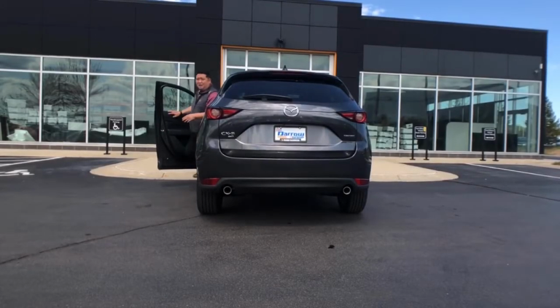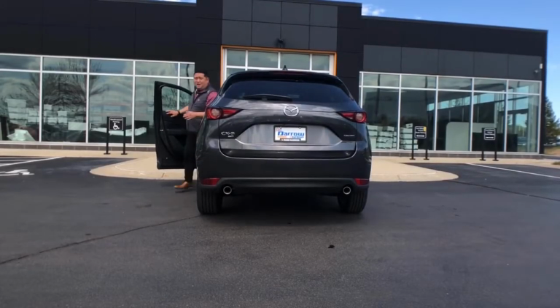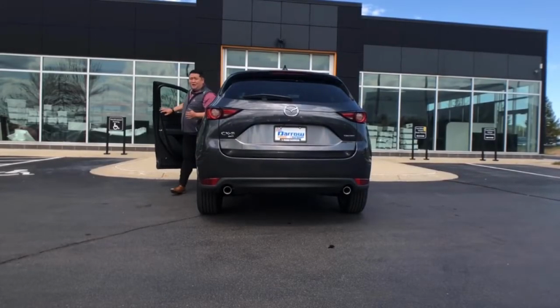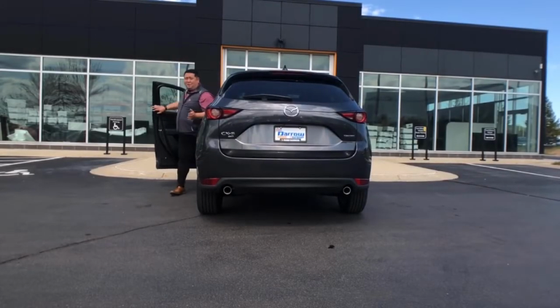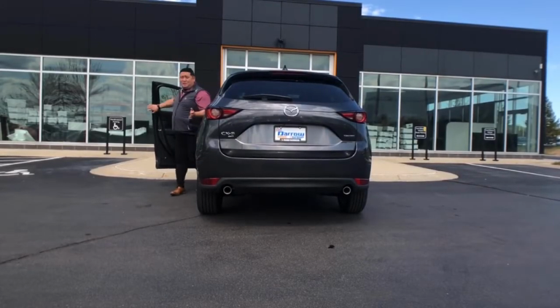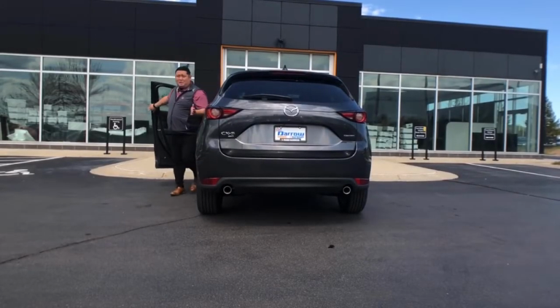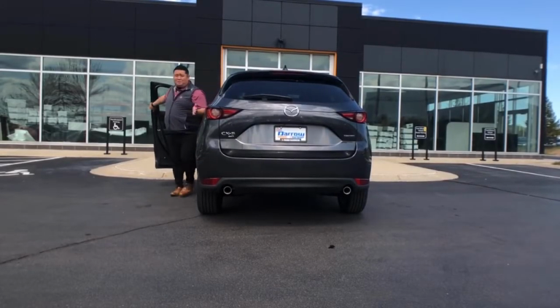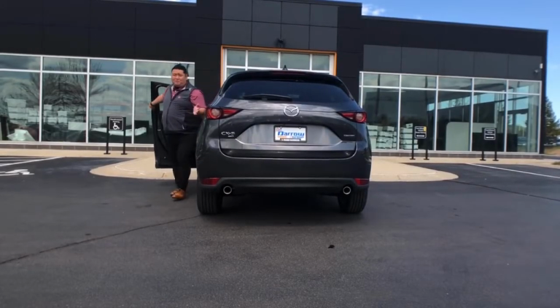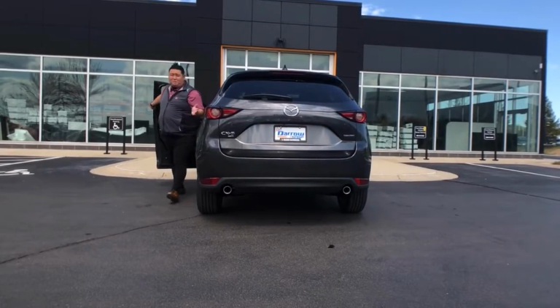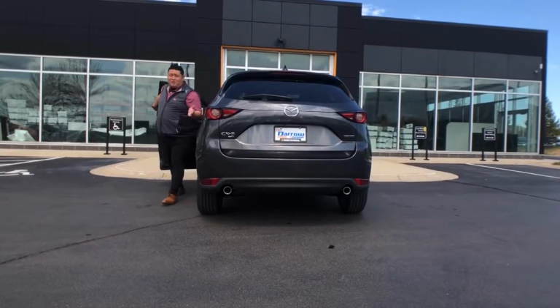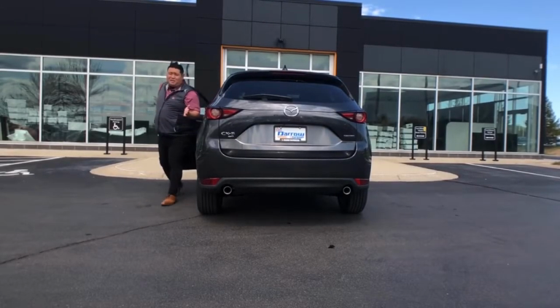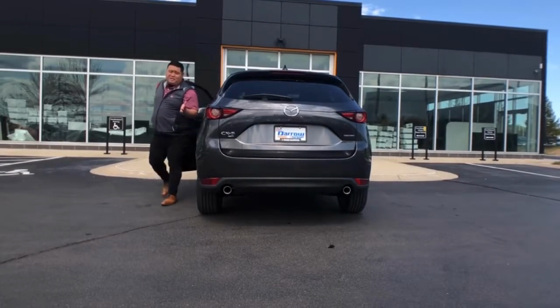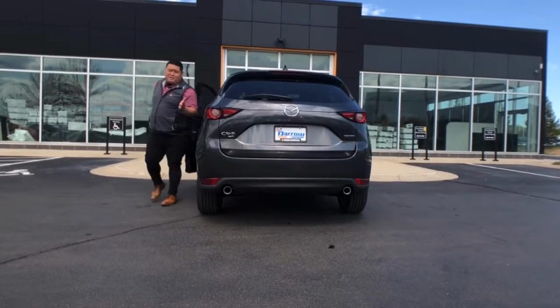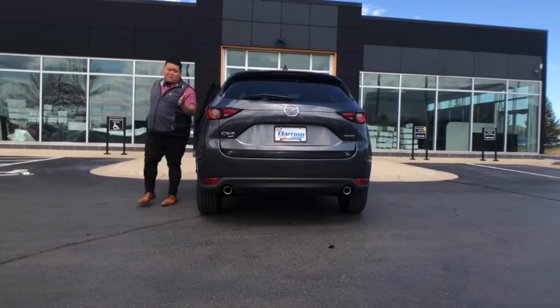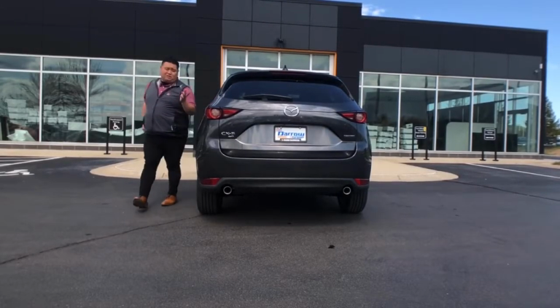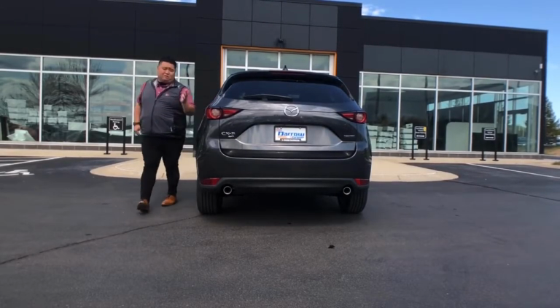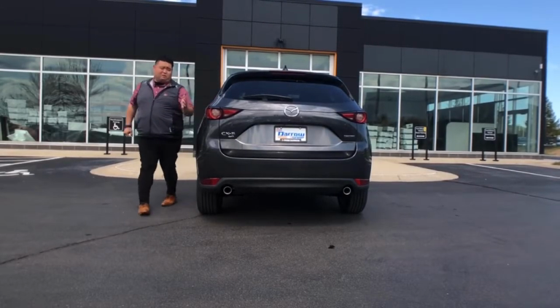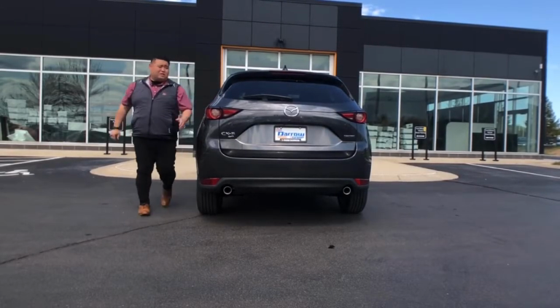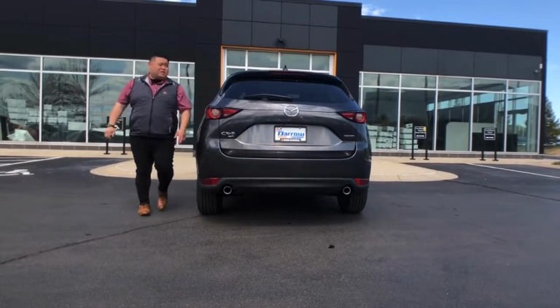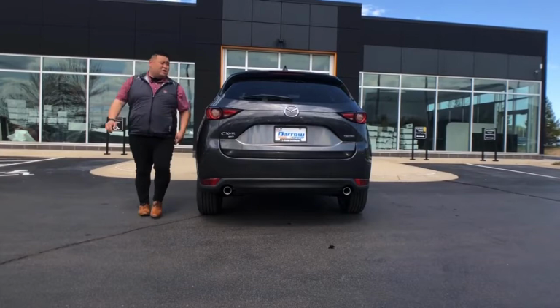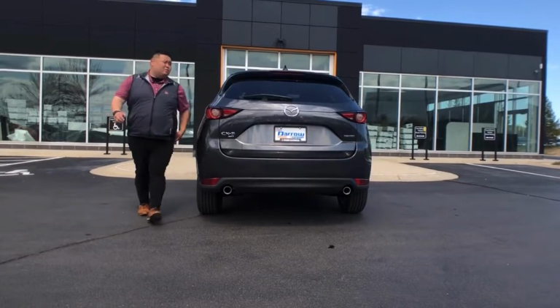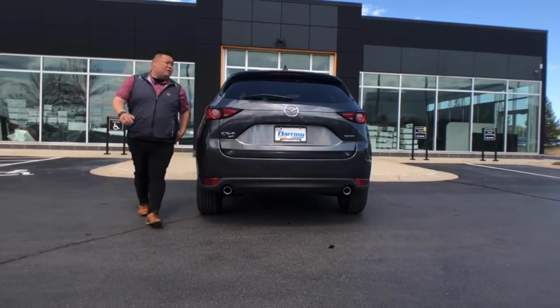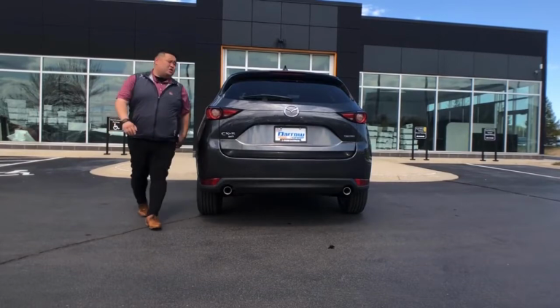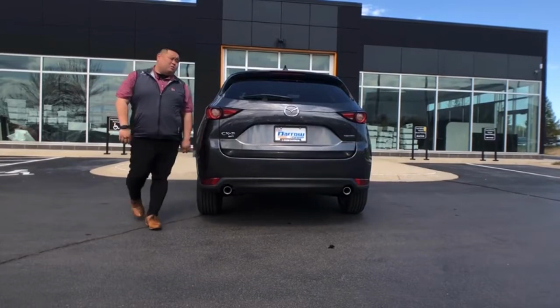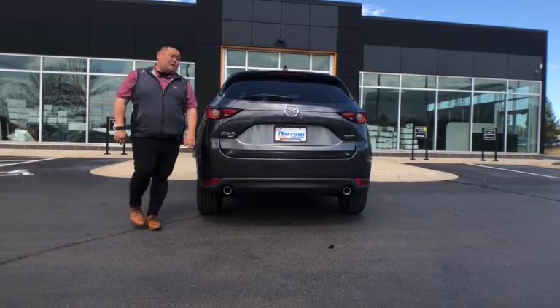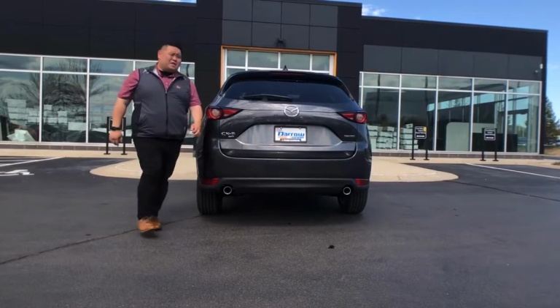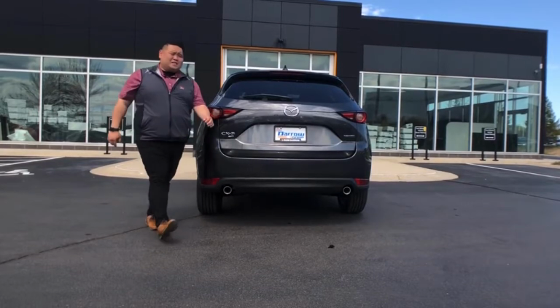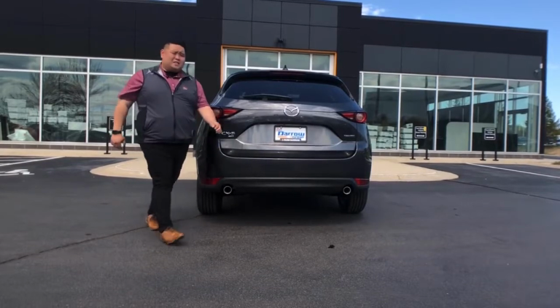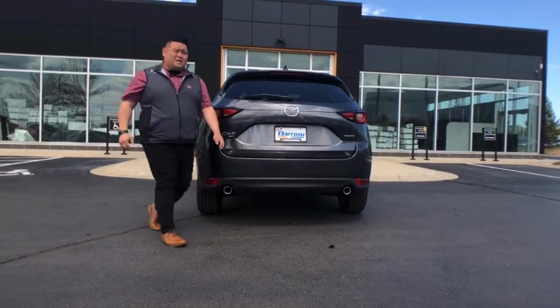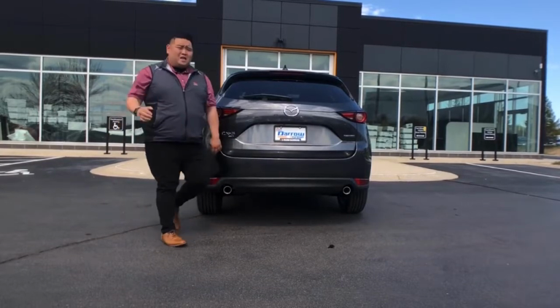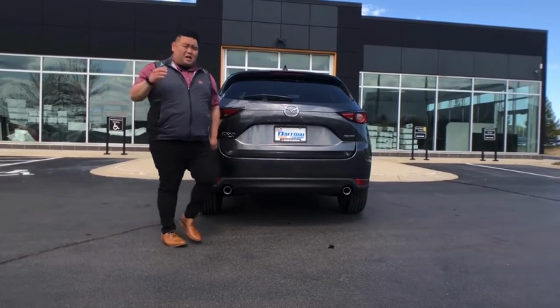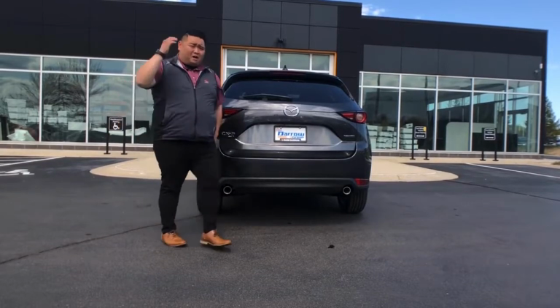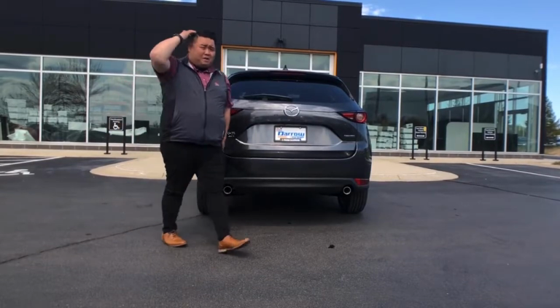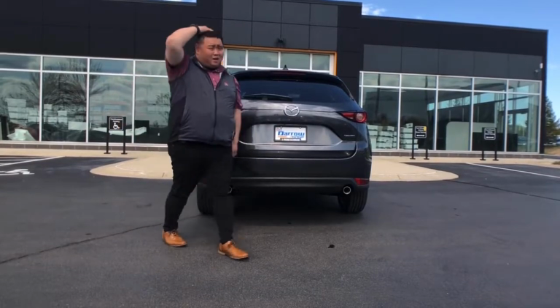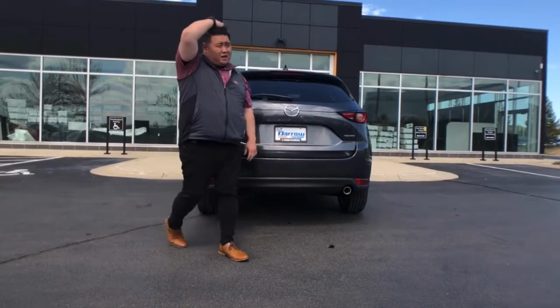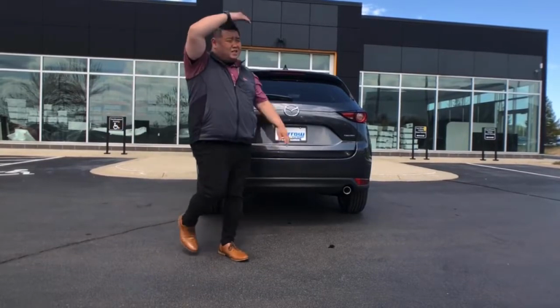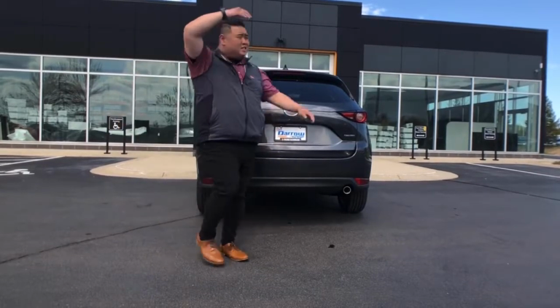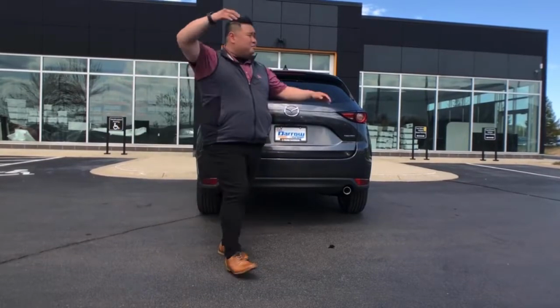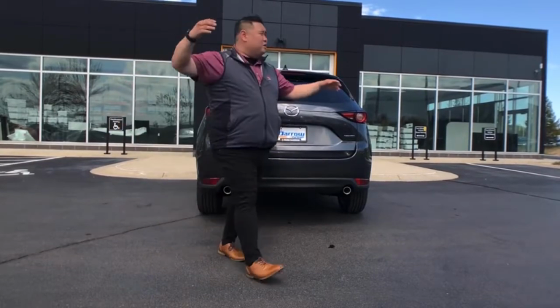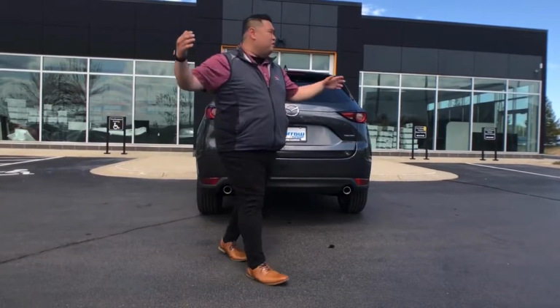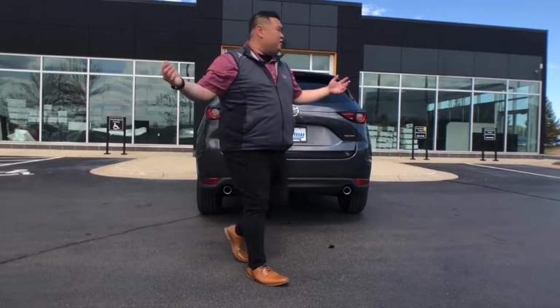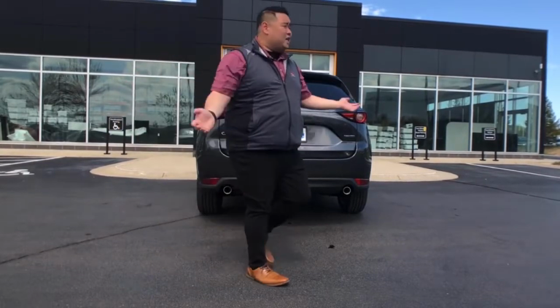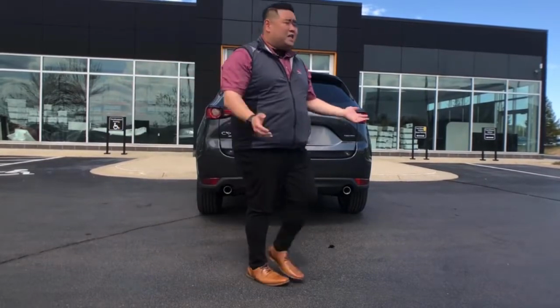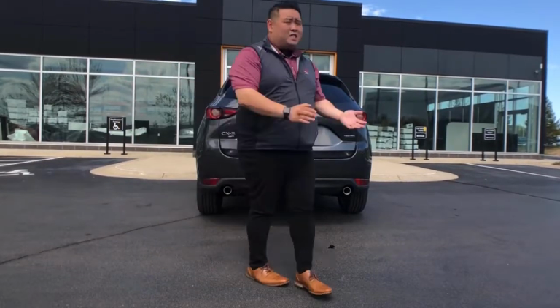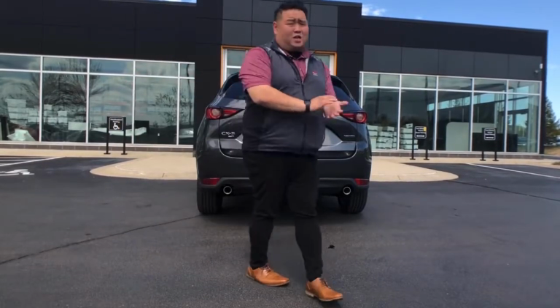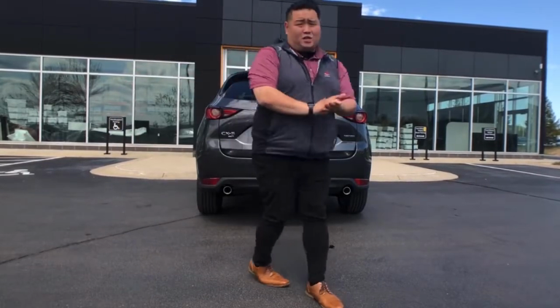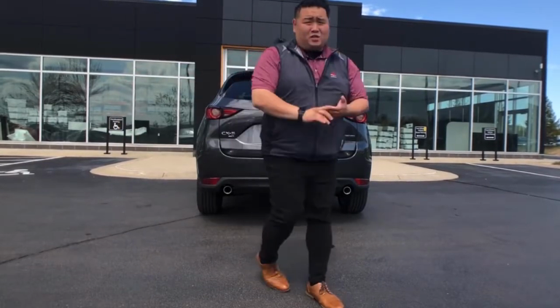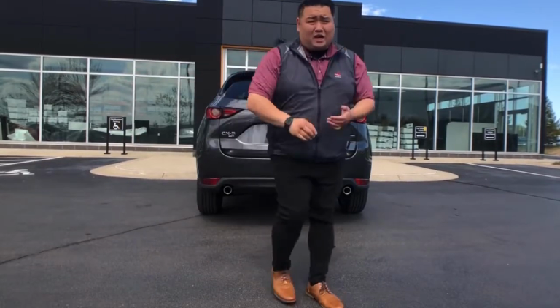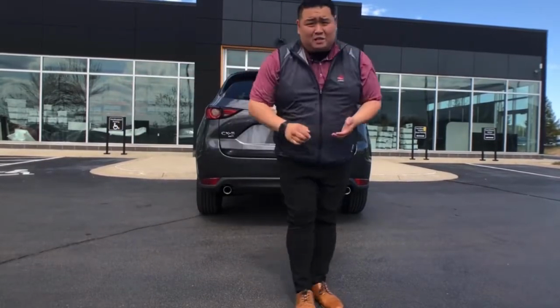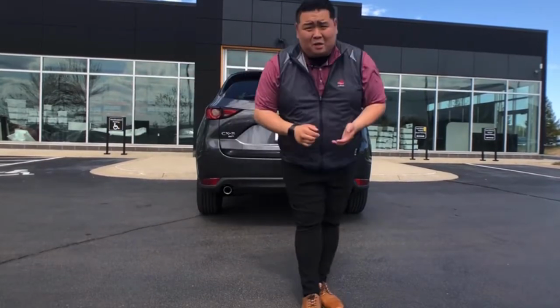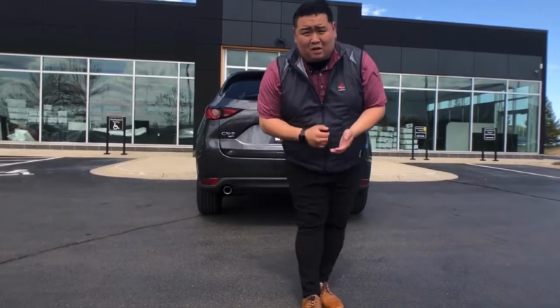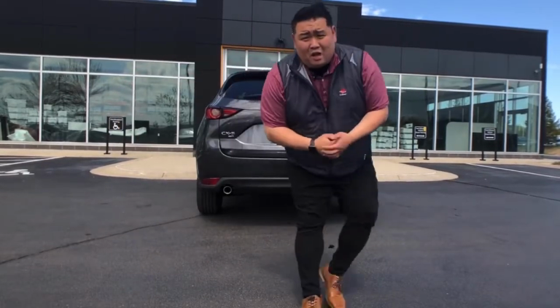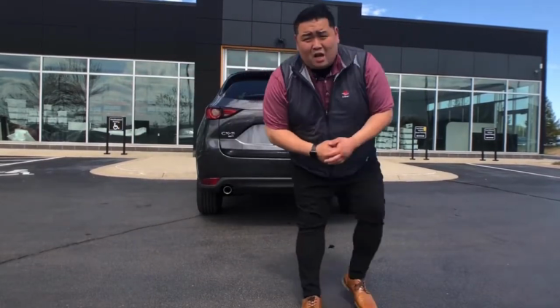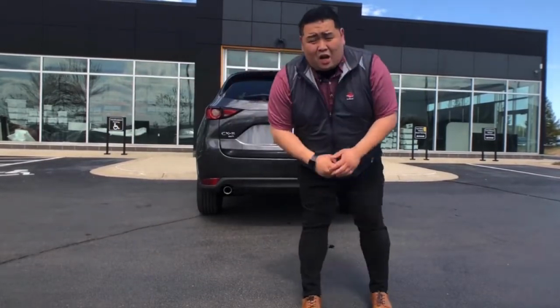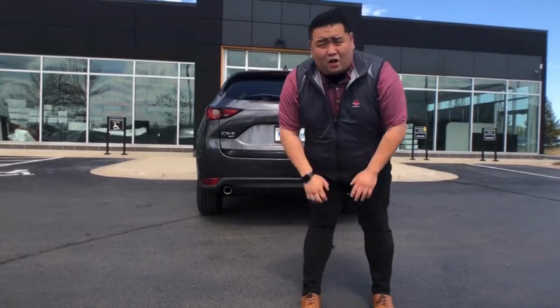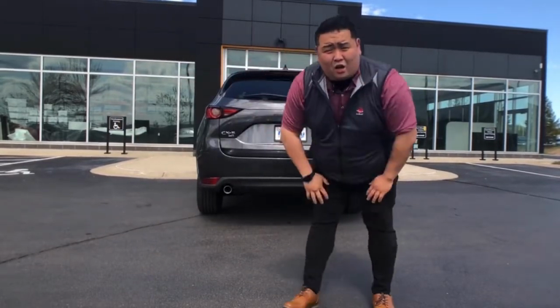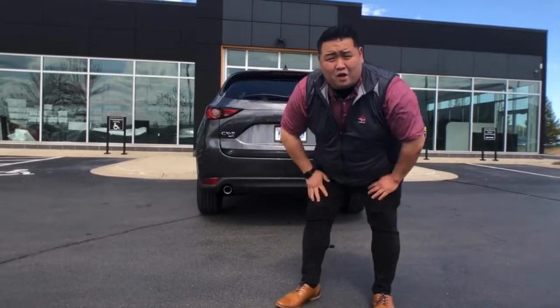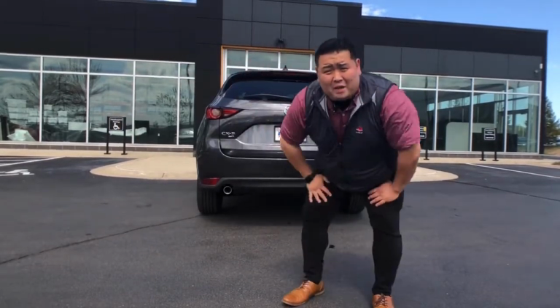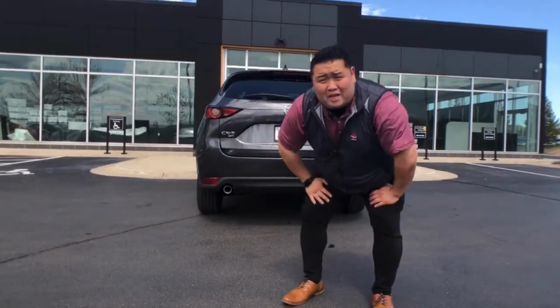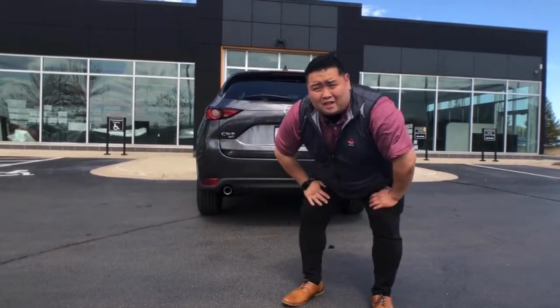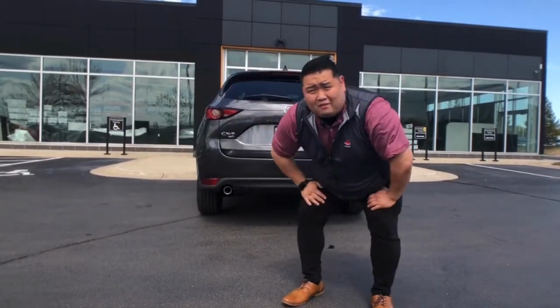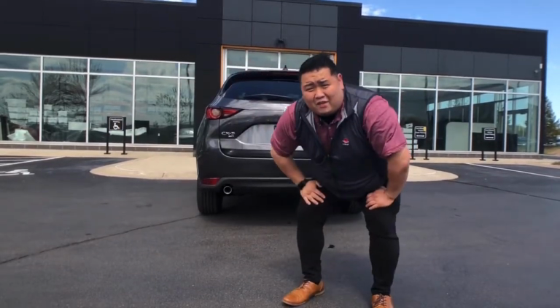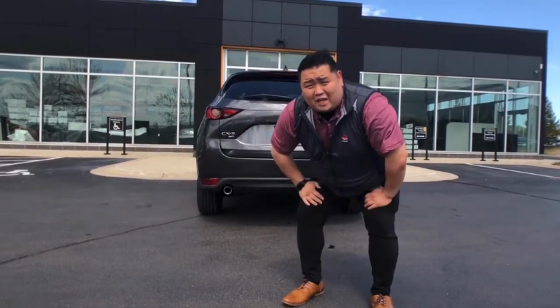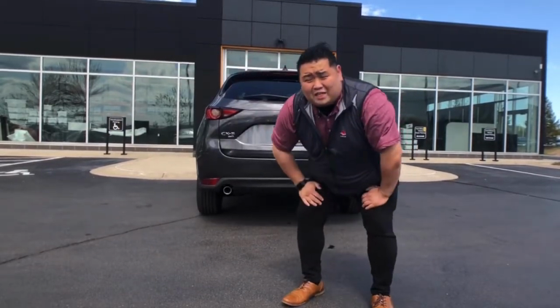Hey, what's up everybody, this is Gus from Russ Darrow Metro Mazda. I'm here on this beautiful day to talk to you guys about our automatic lift gates.